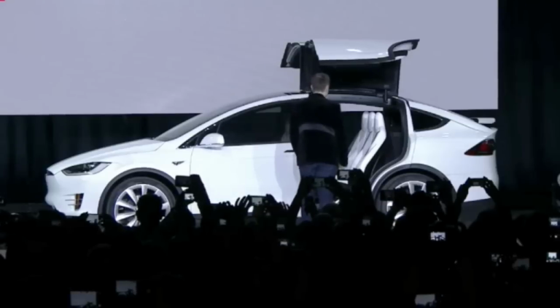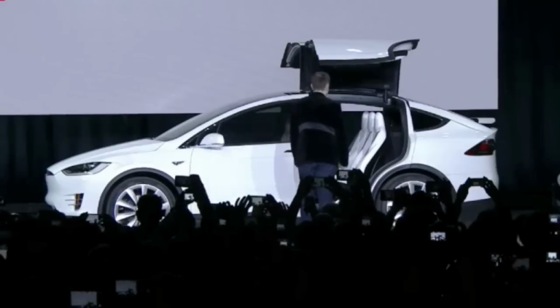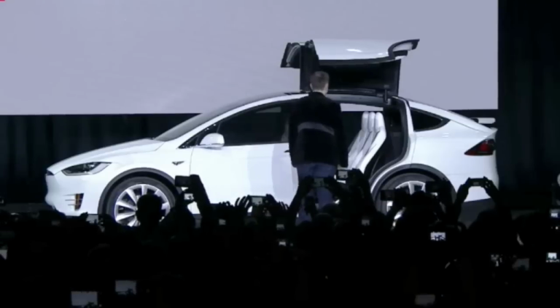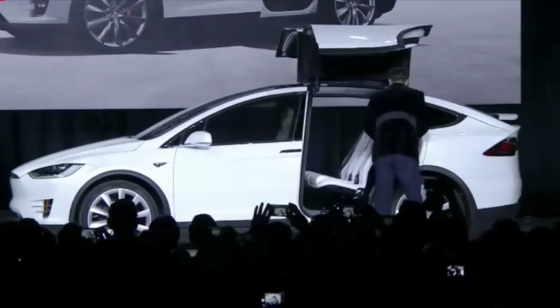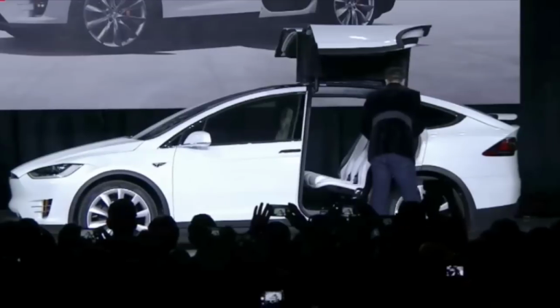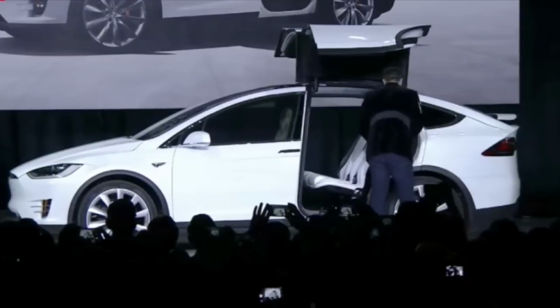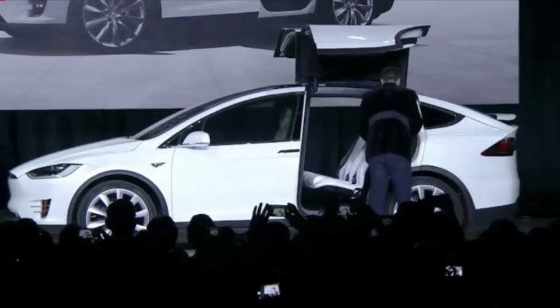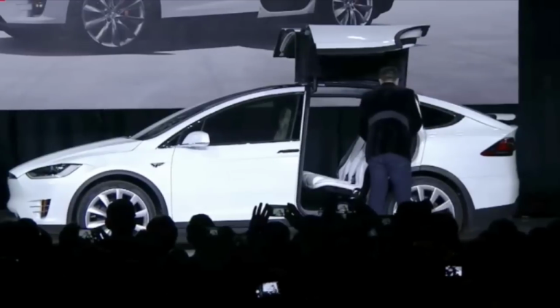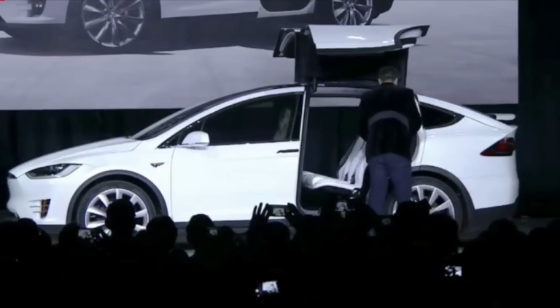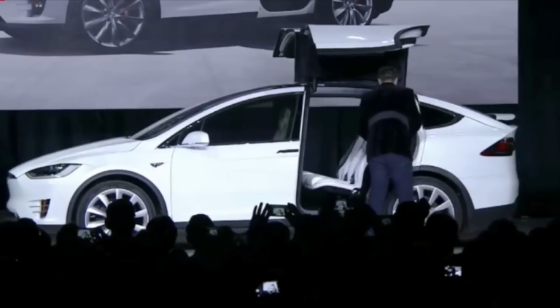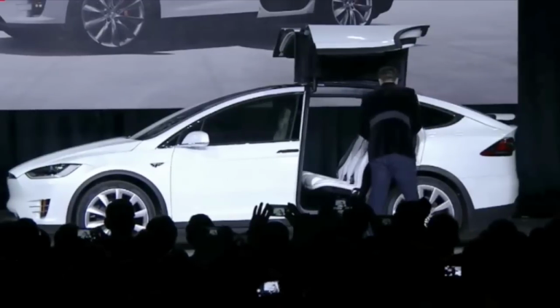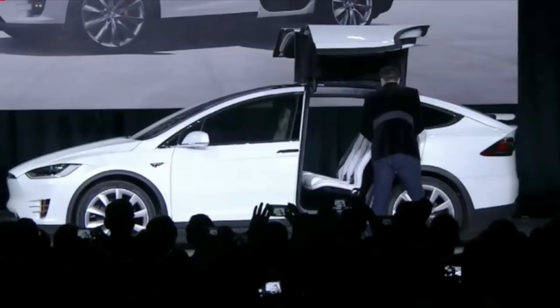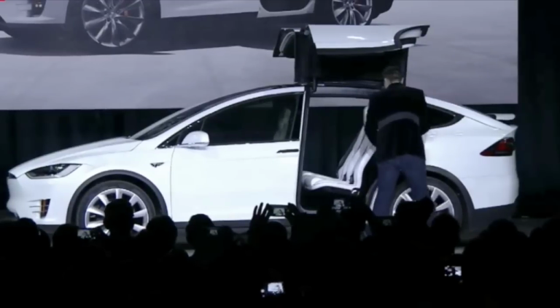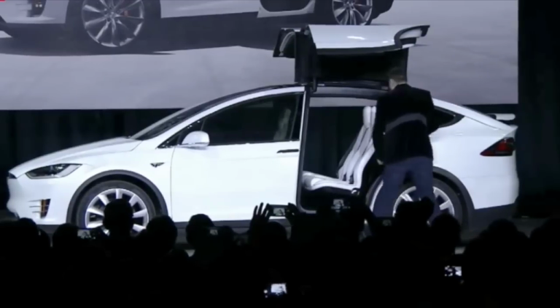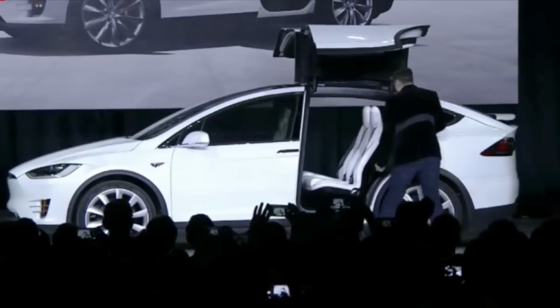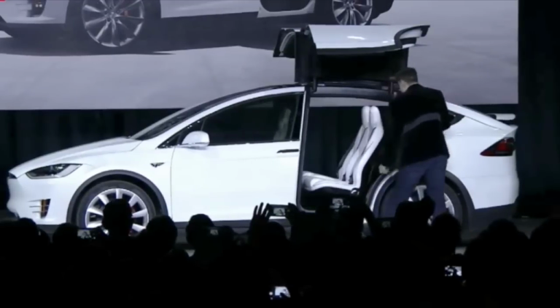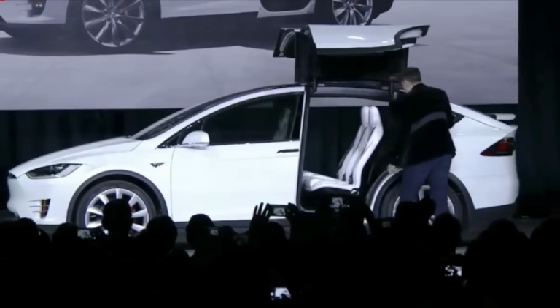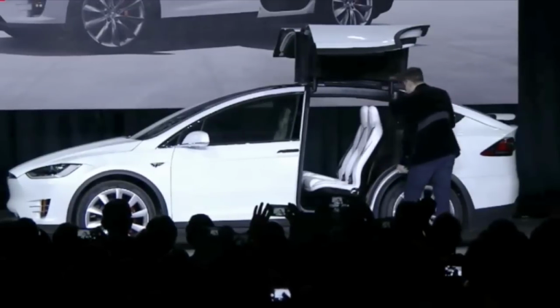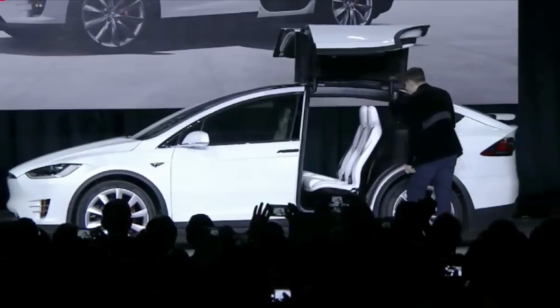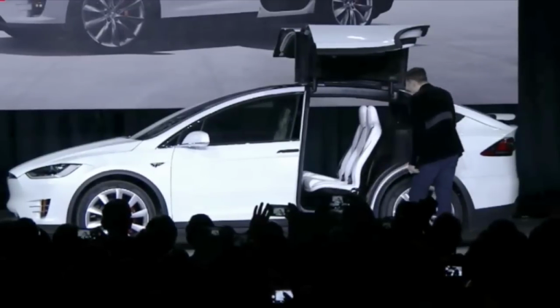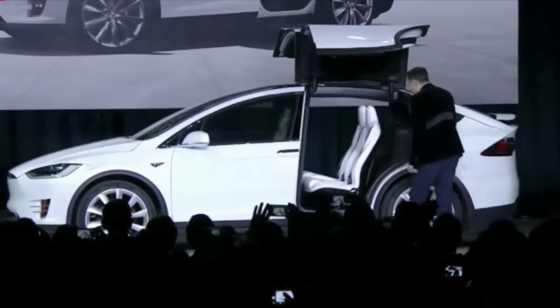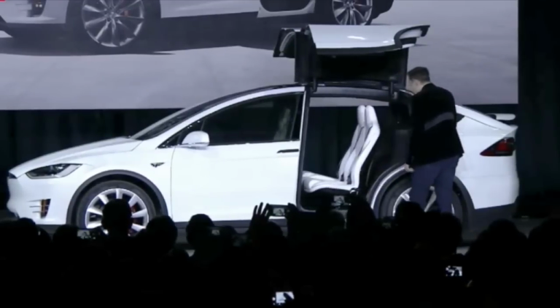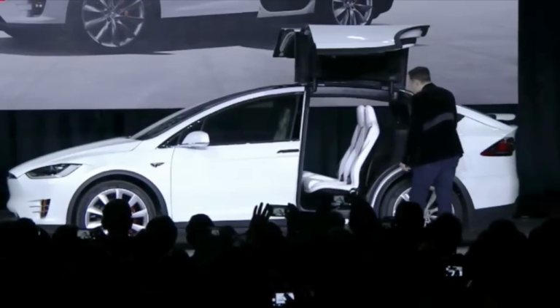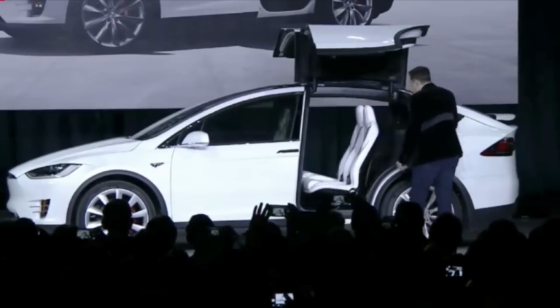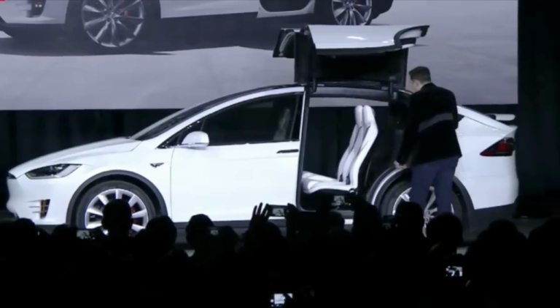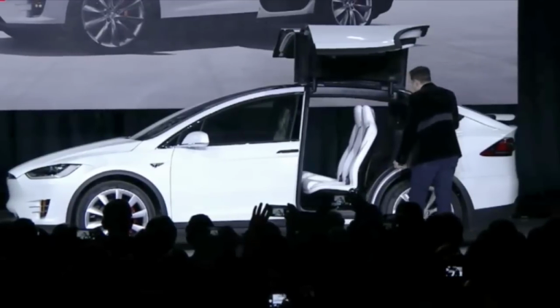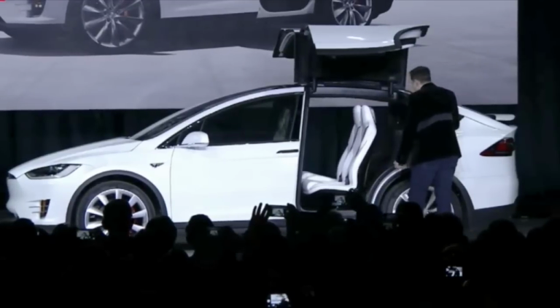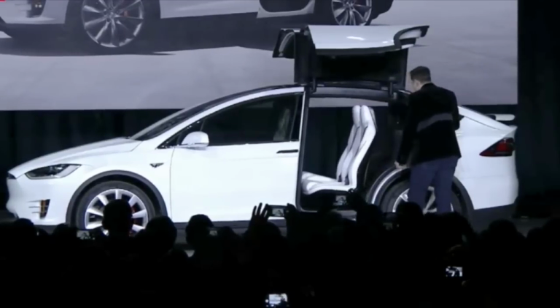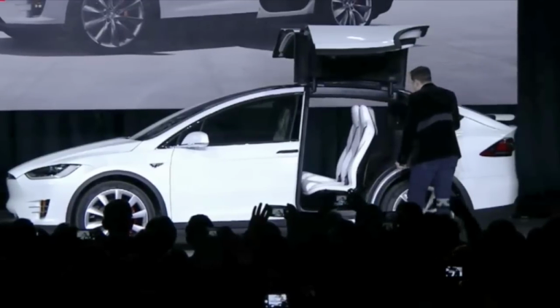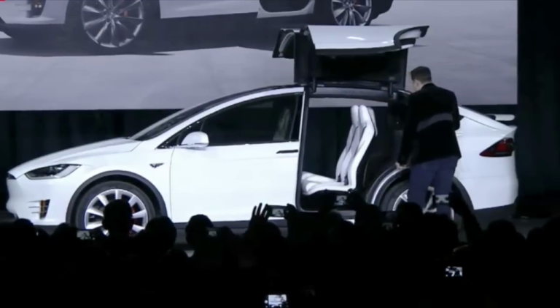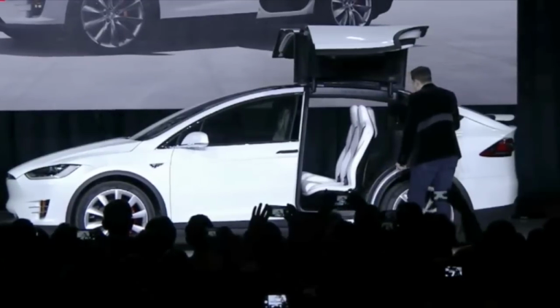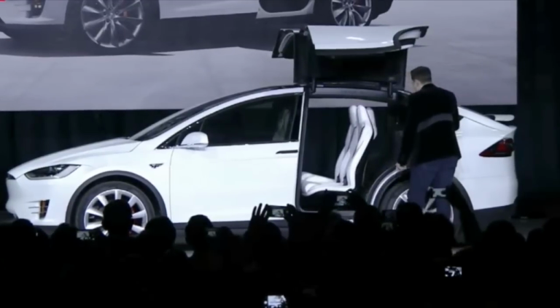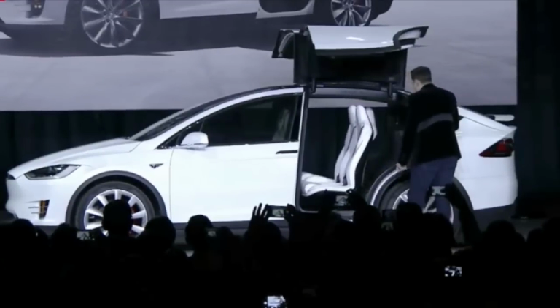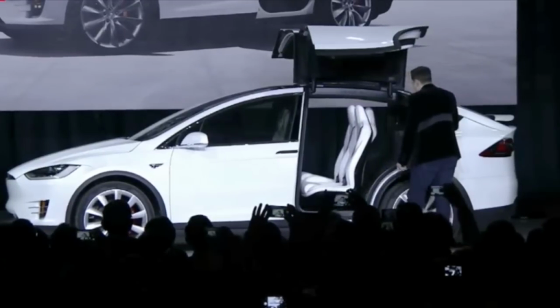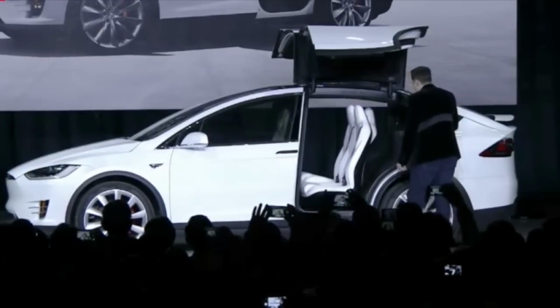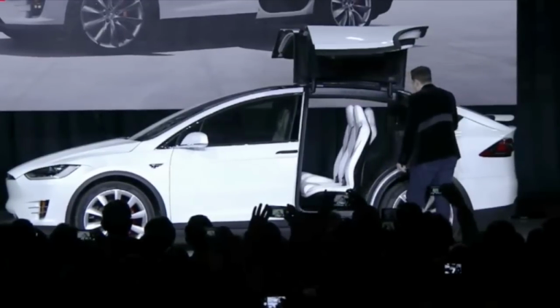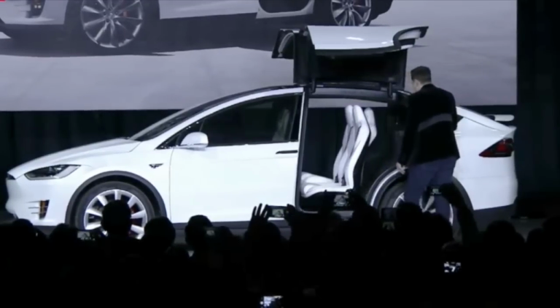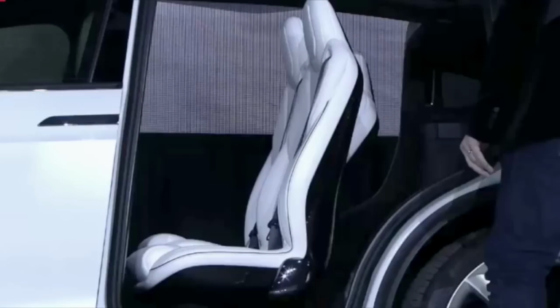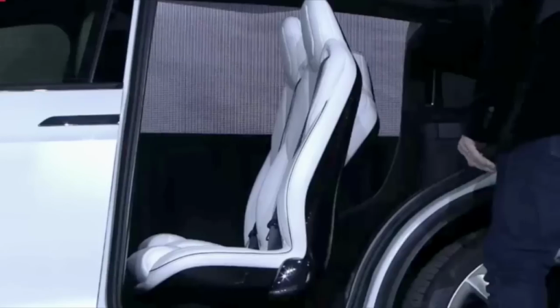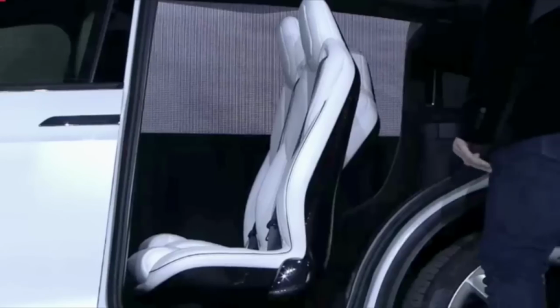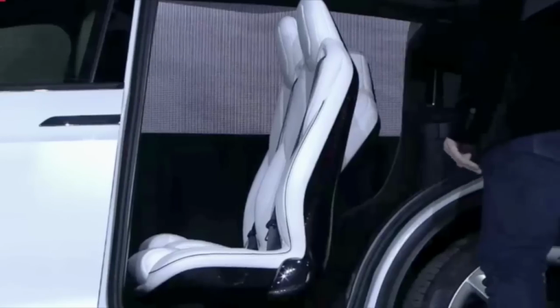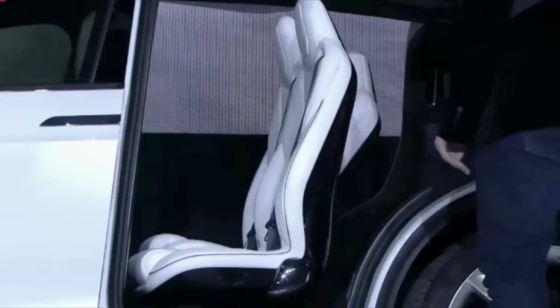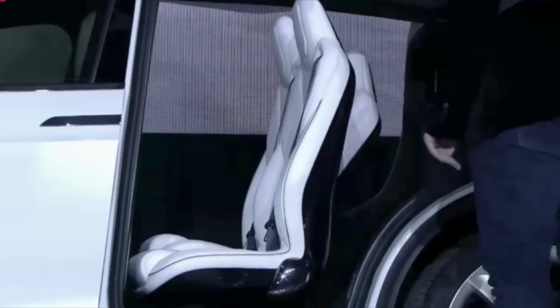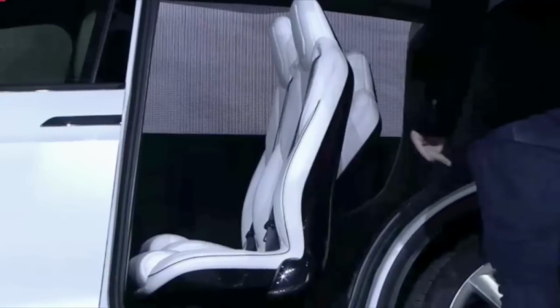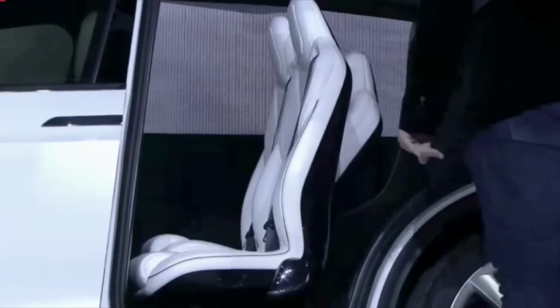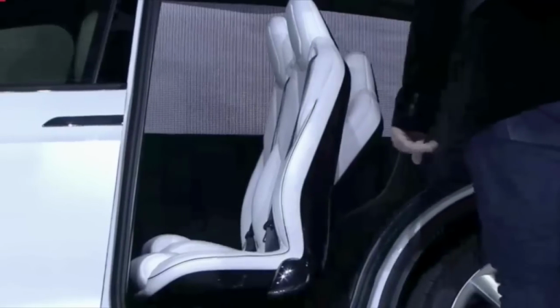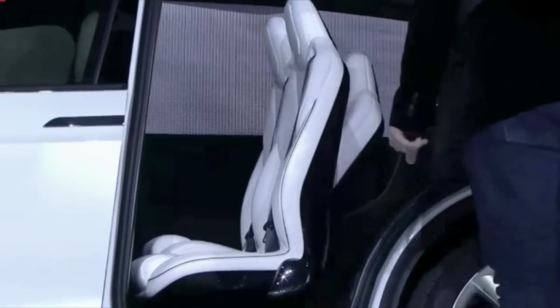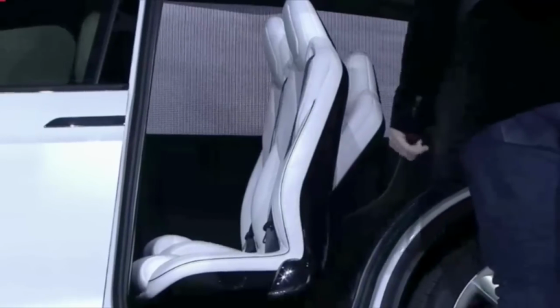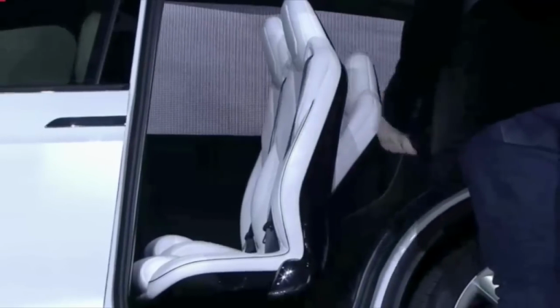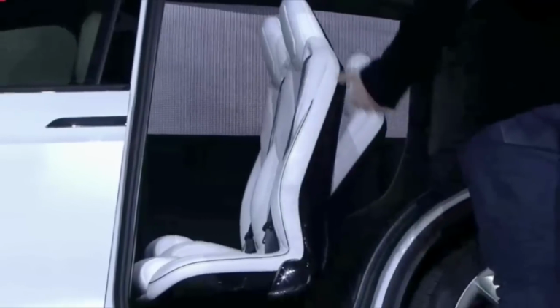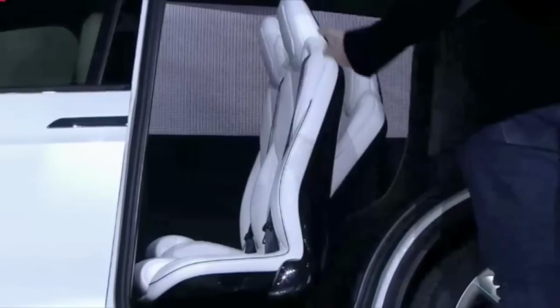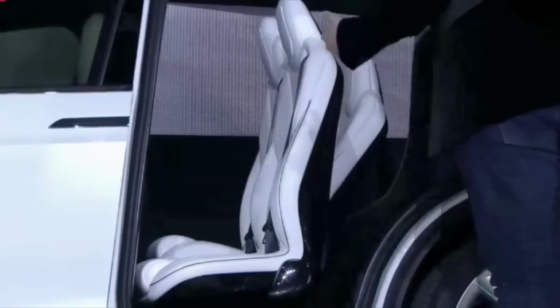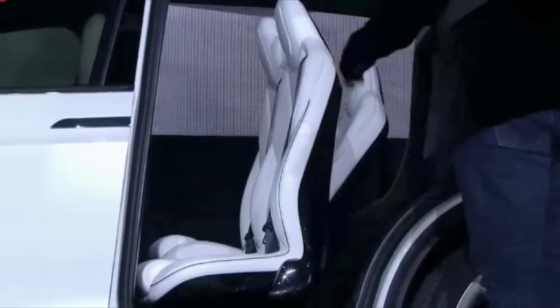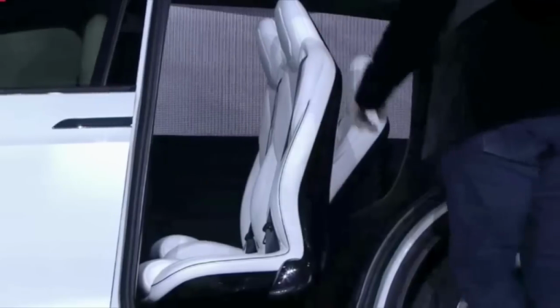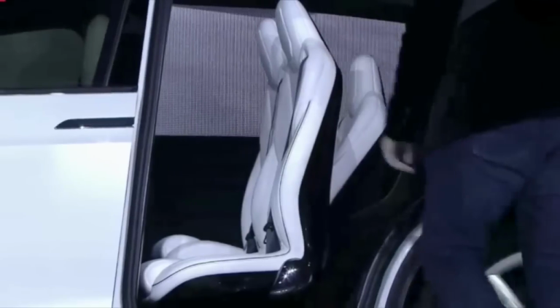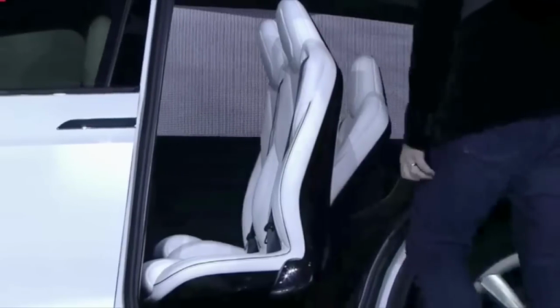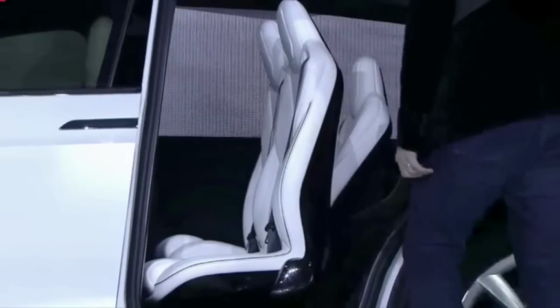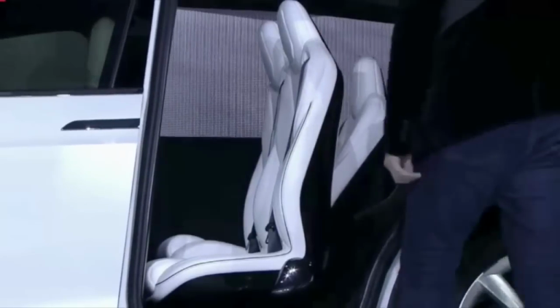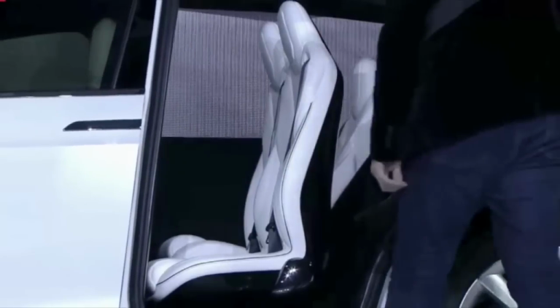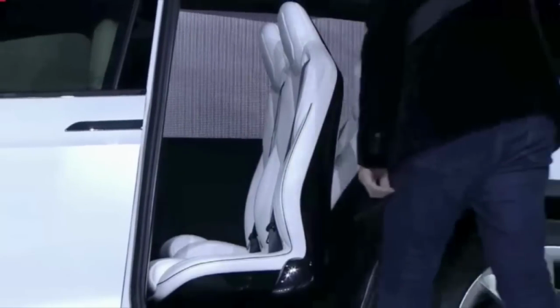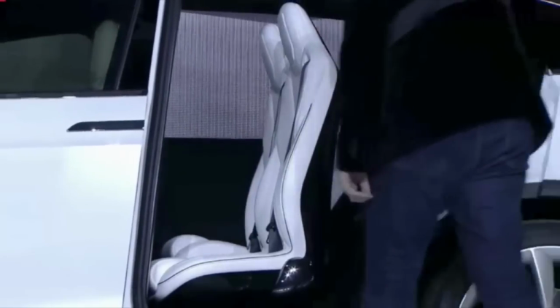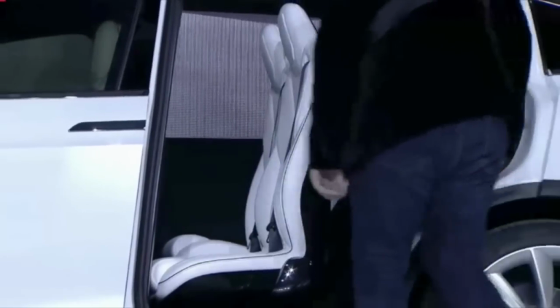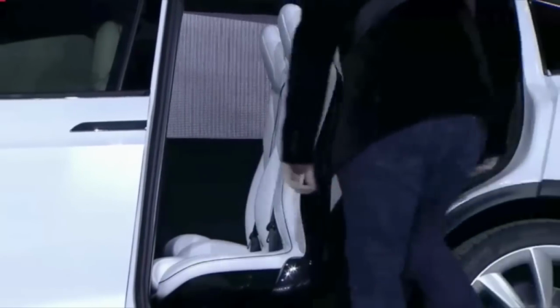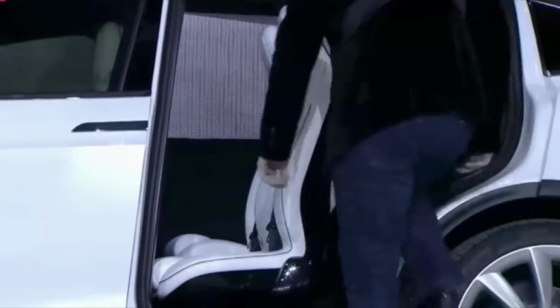If you press the button, the seats will go forward, and I can step directly in.